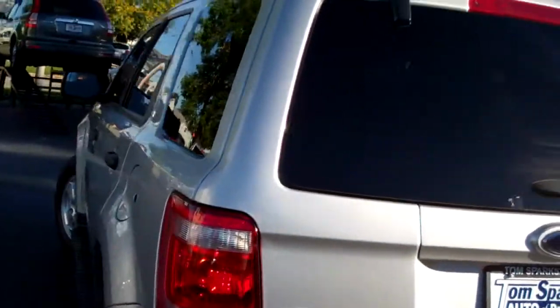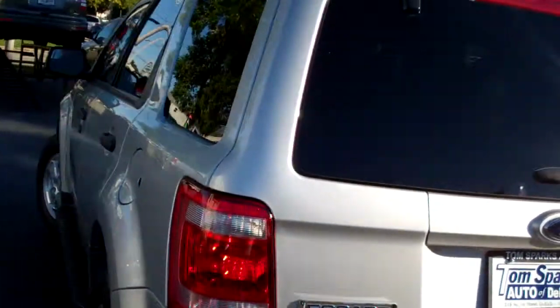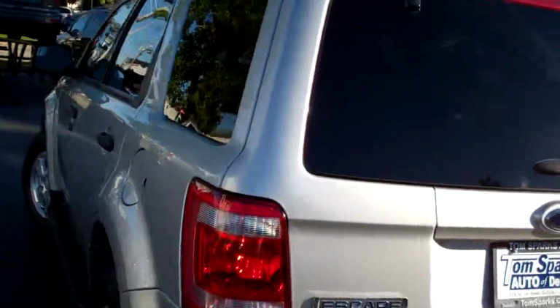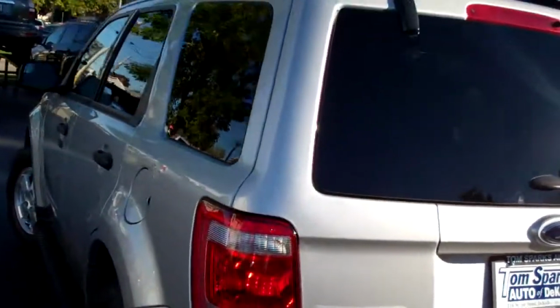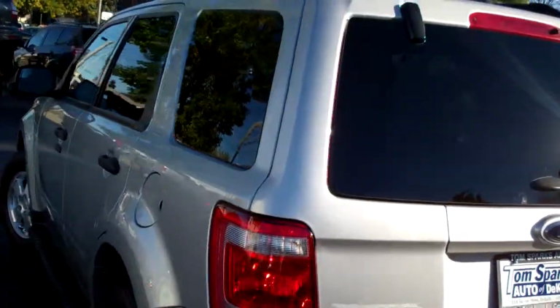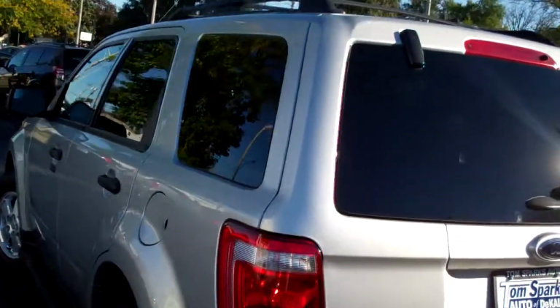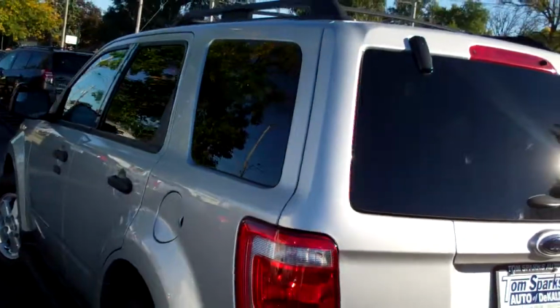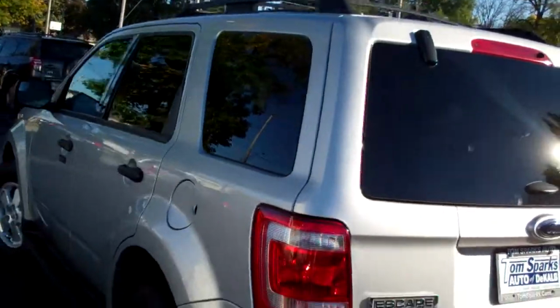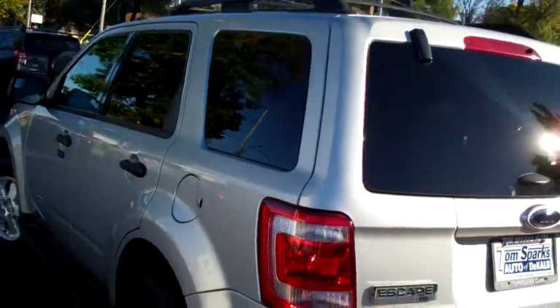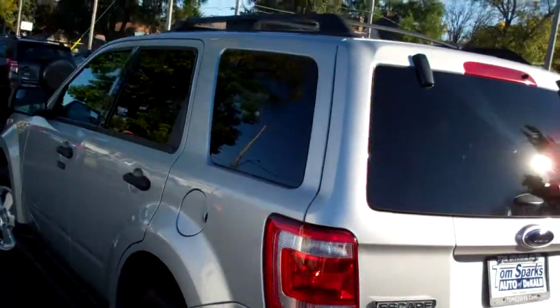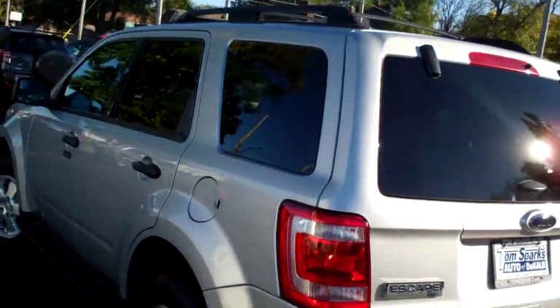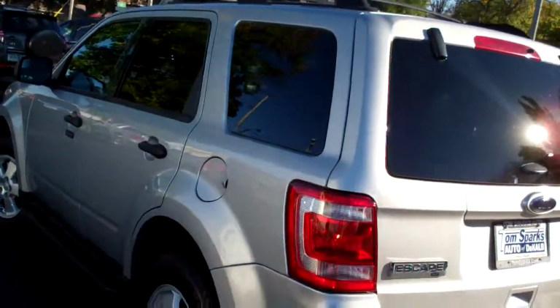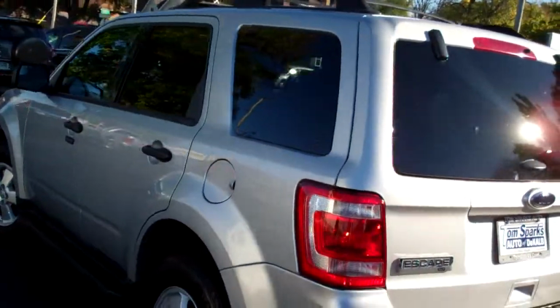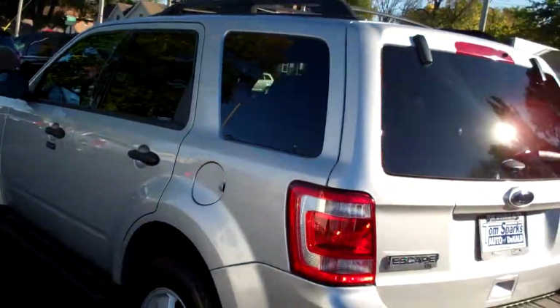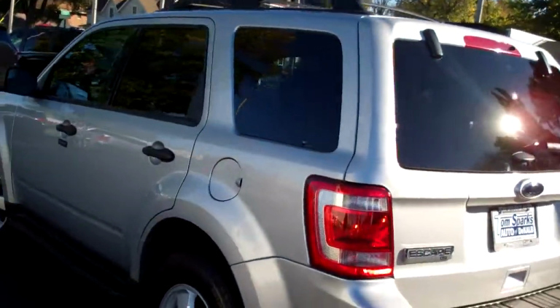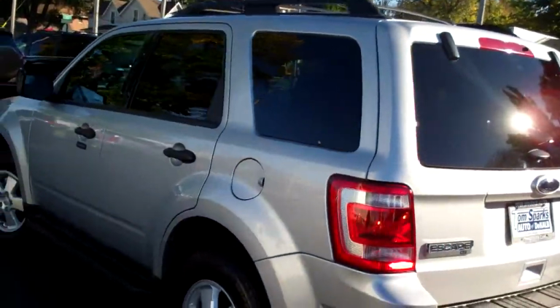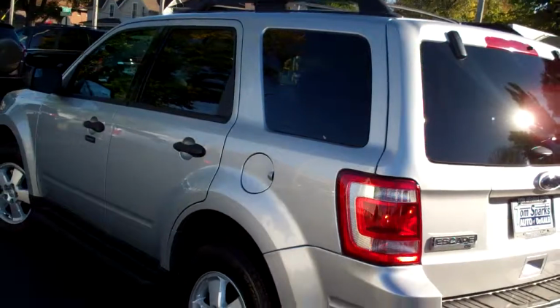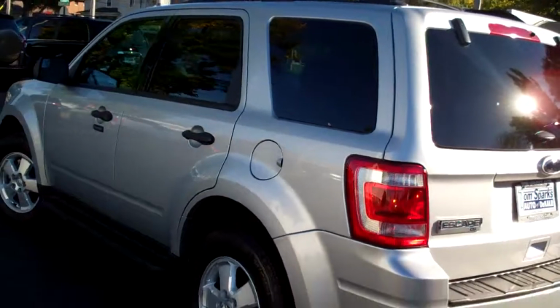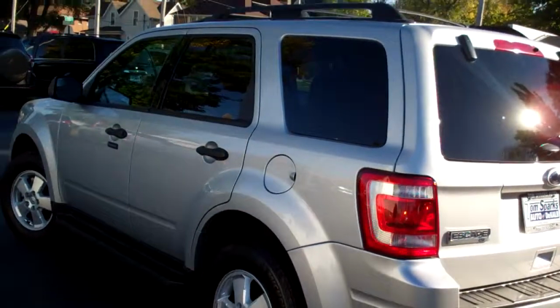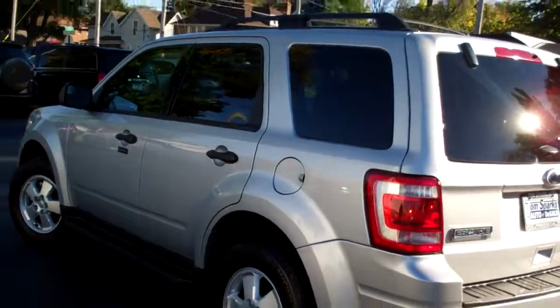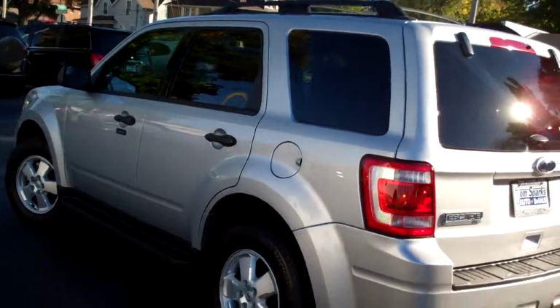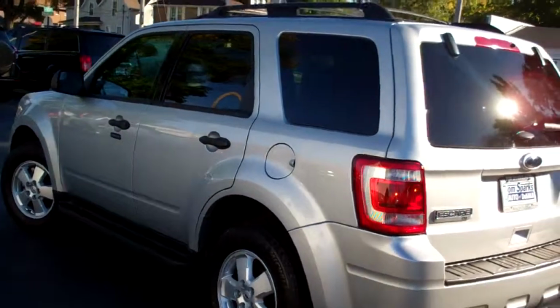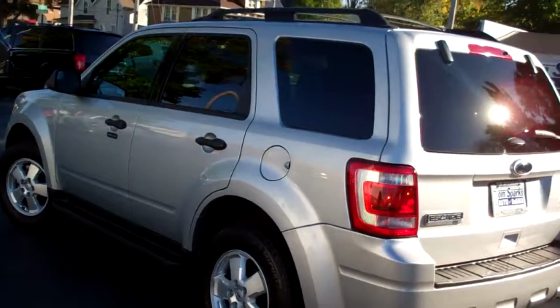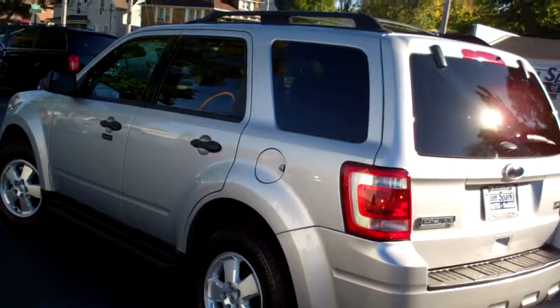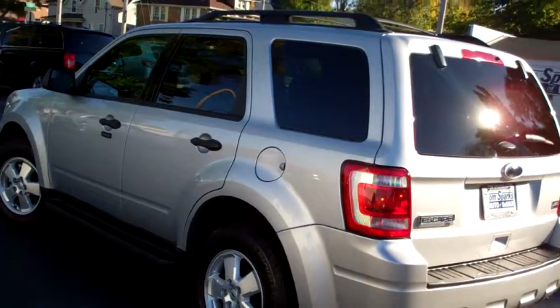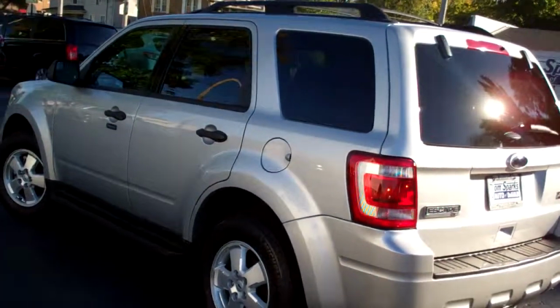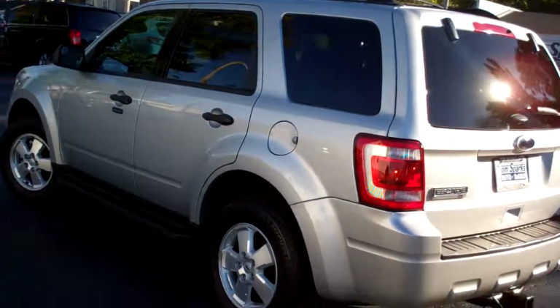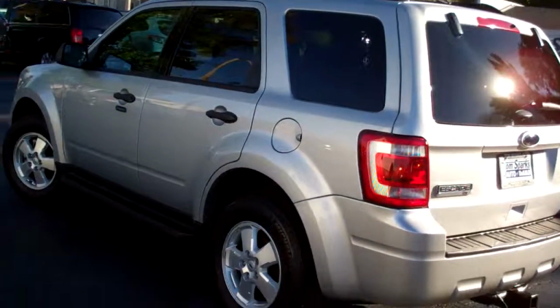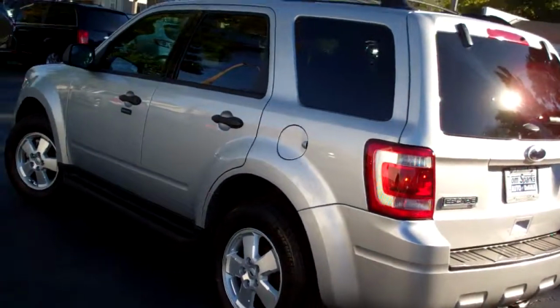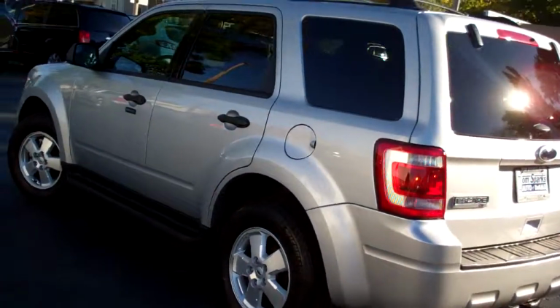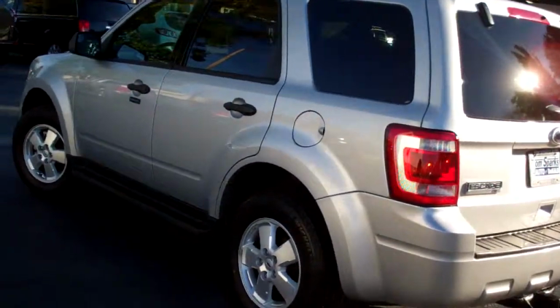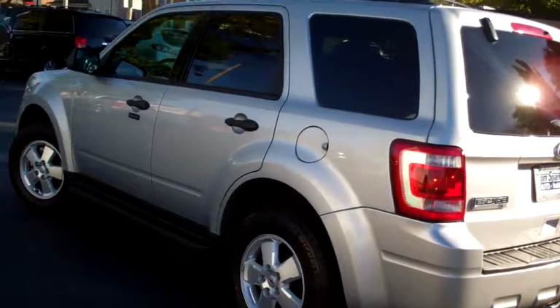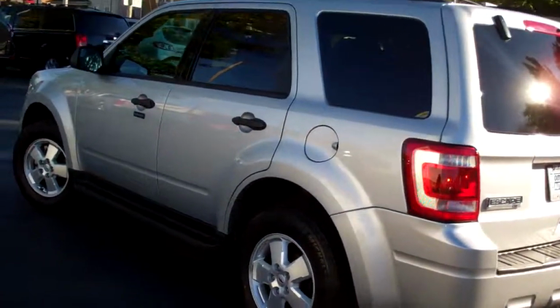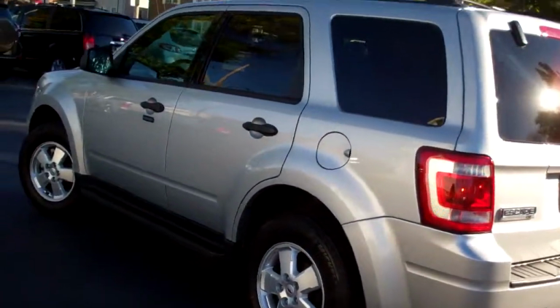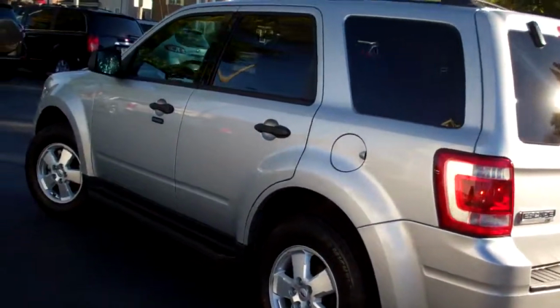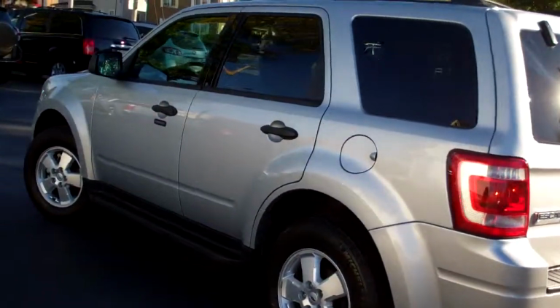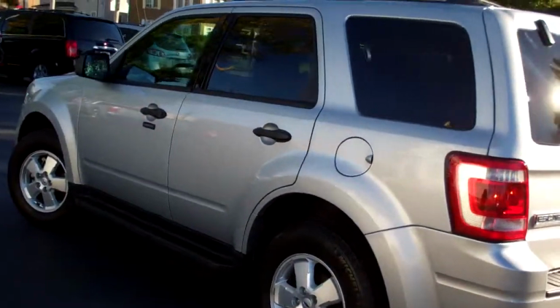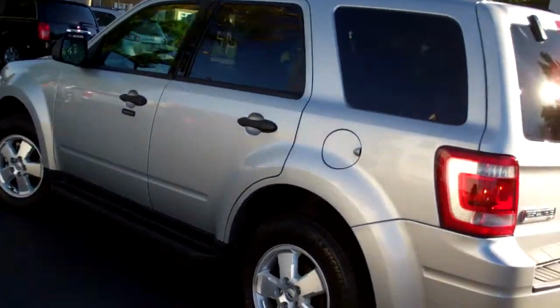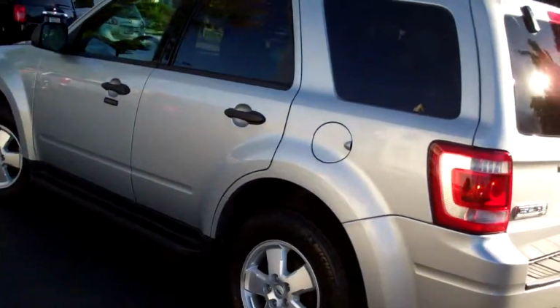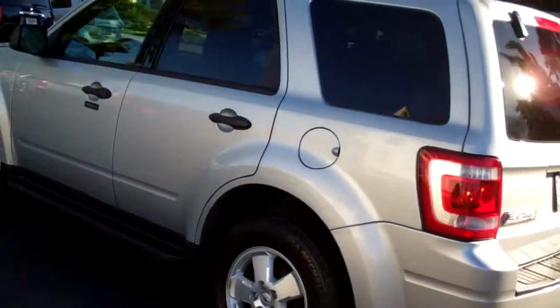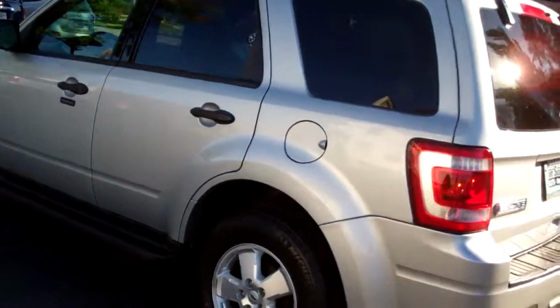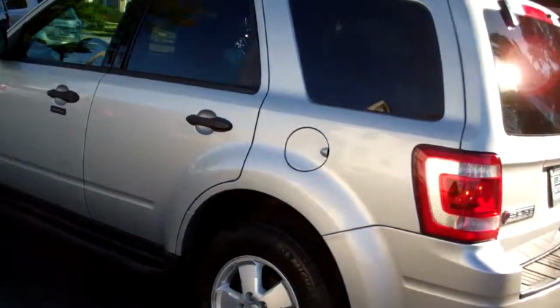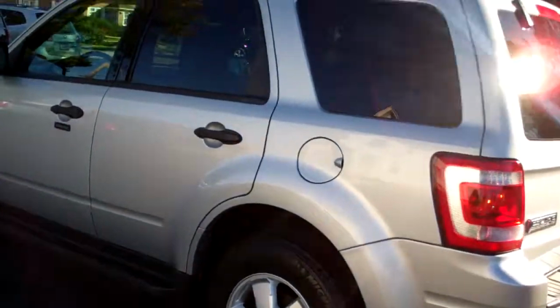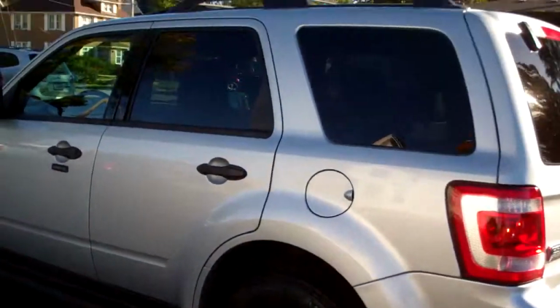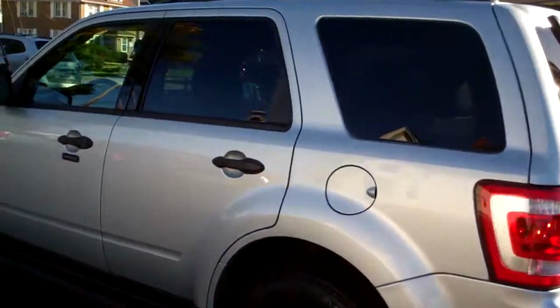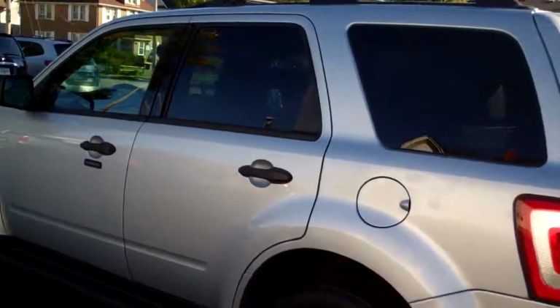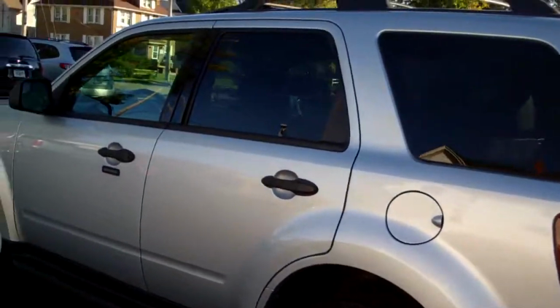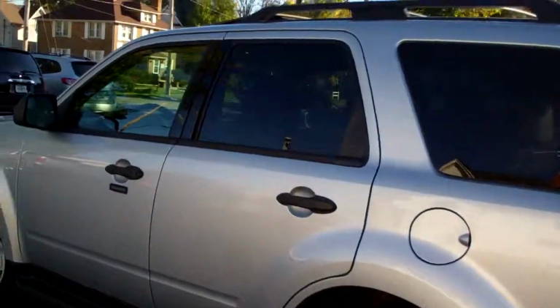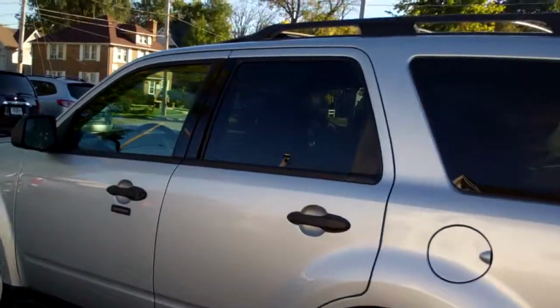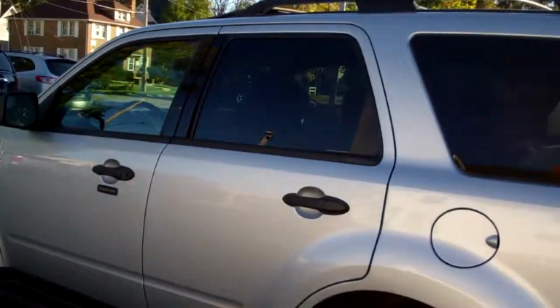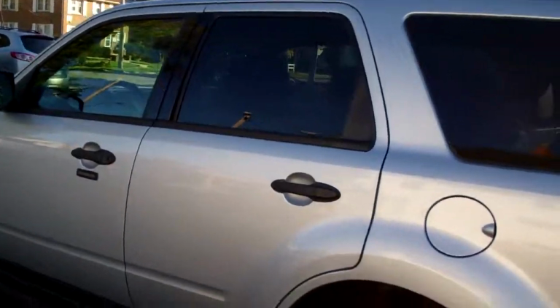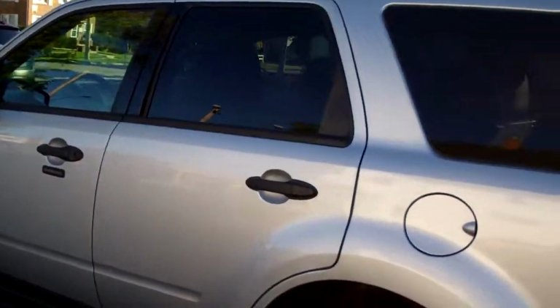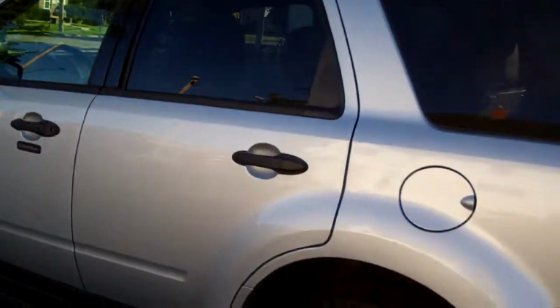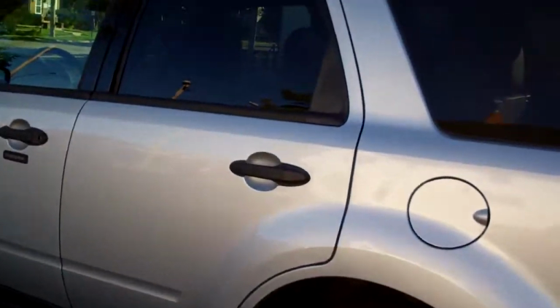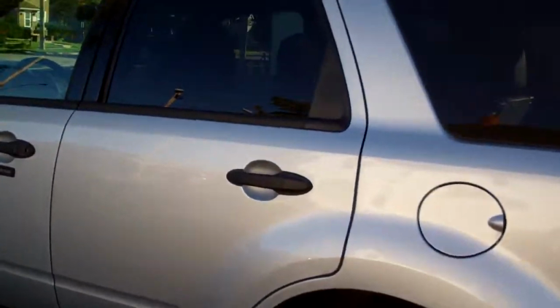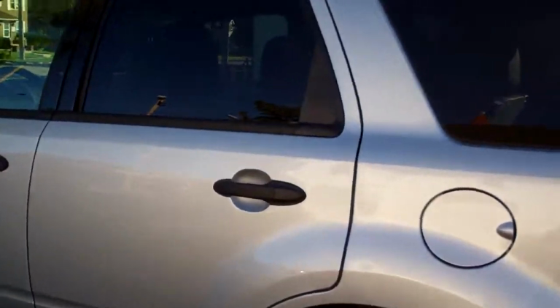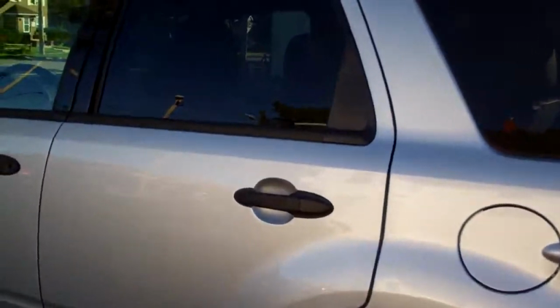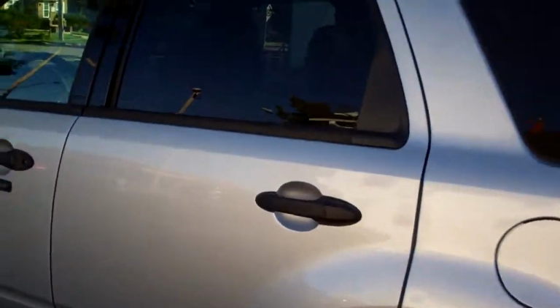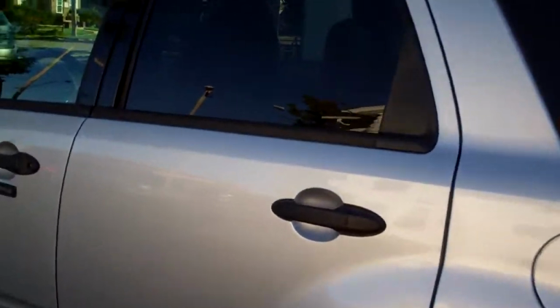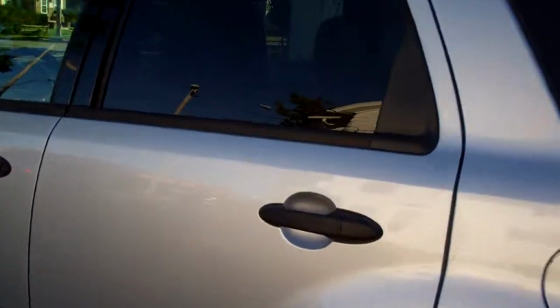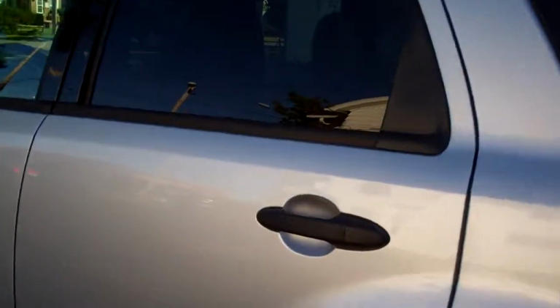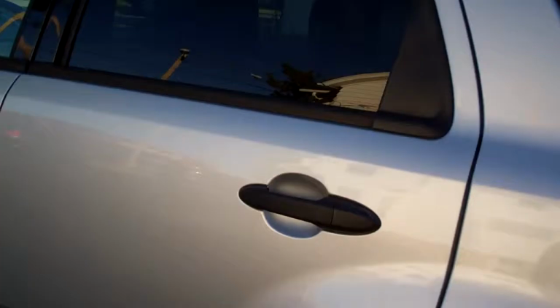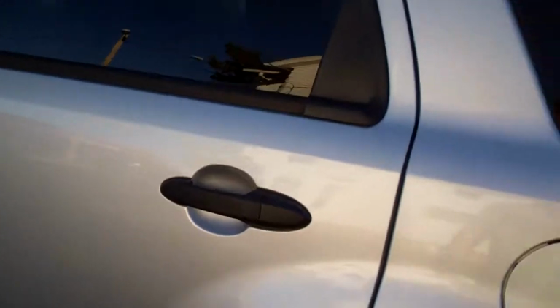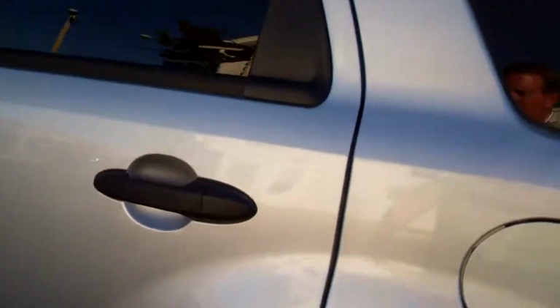Front wheel drive, four cylinder — you're going to get good gas mileage with this vehicle. No apparent damage, clean car history.